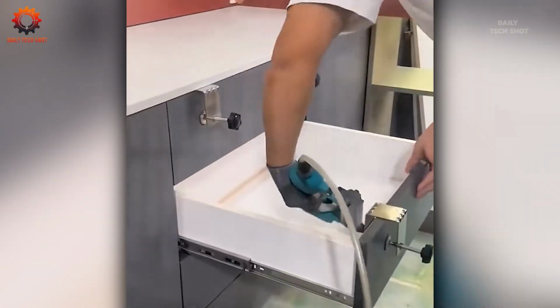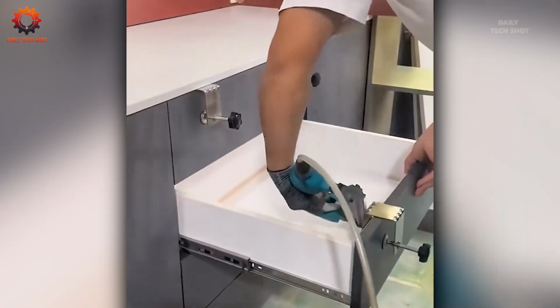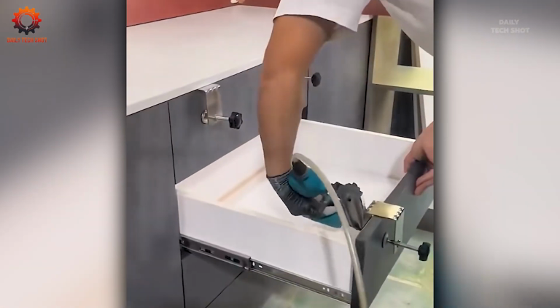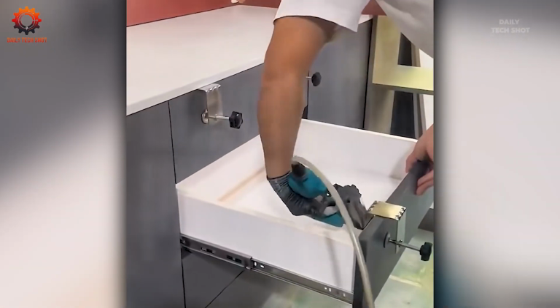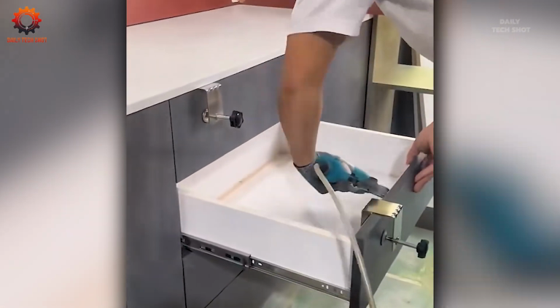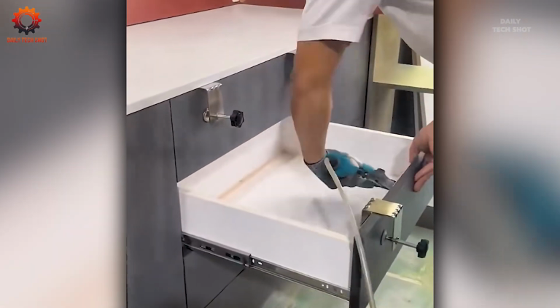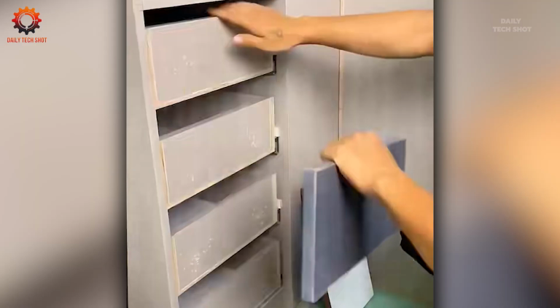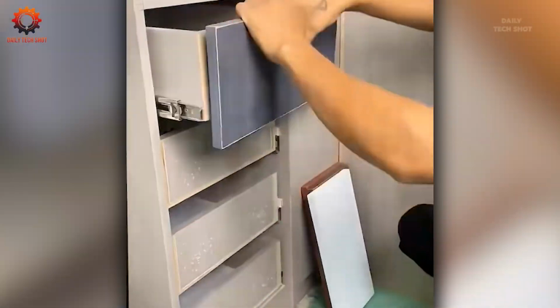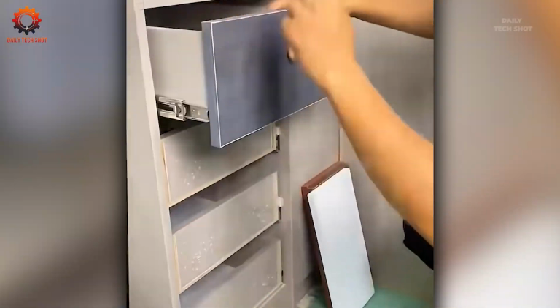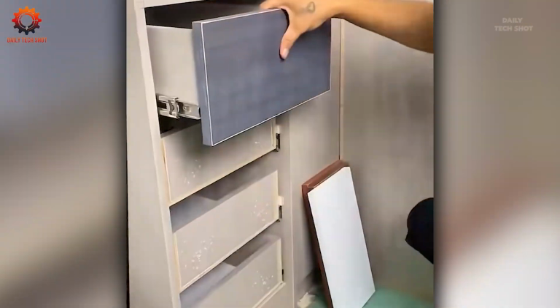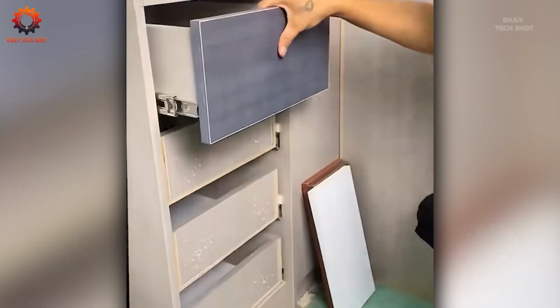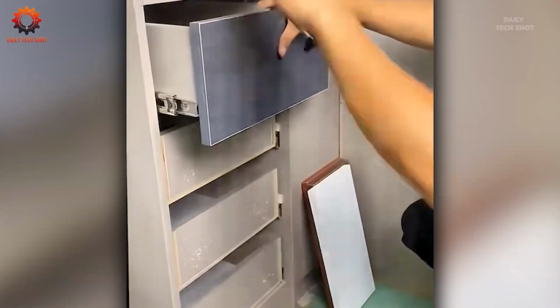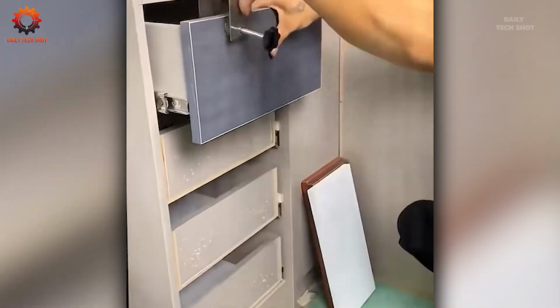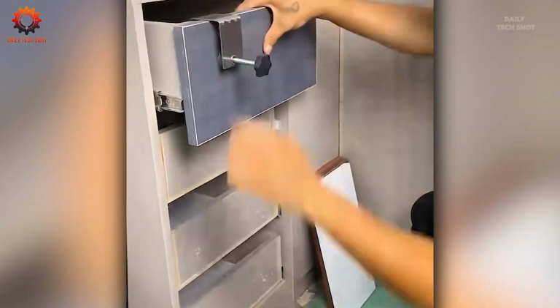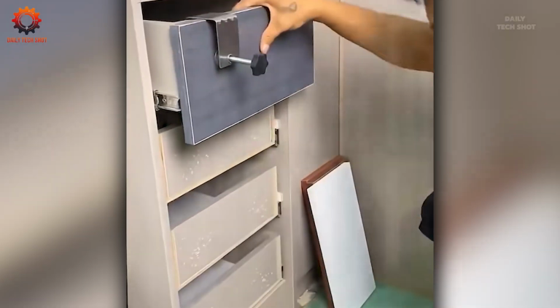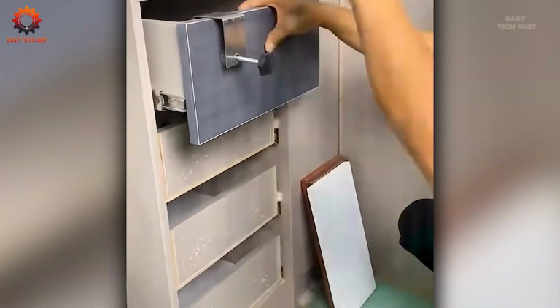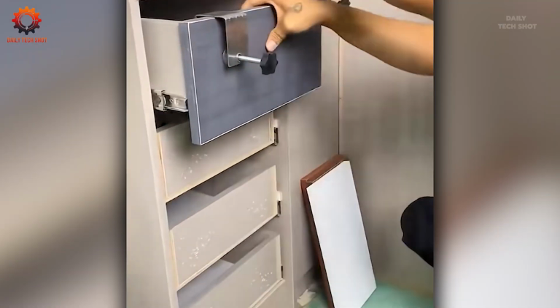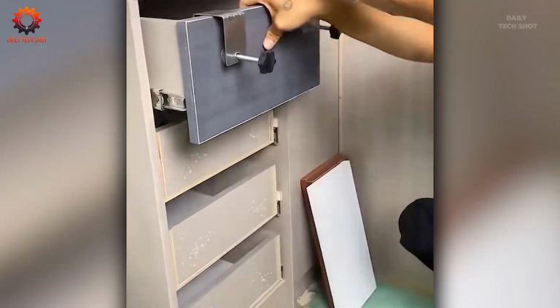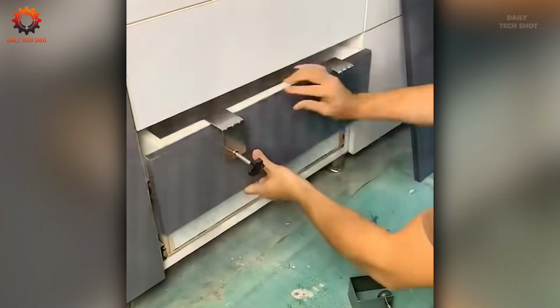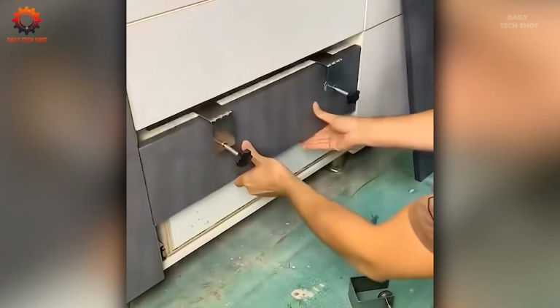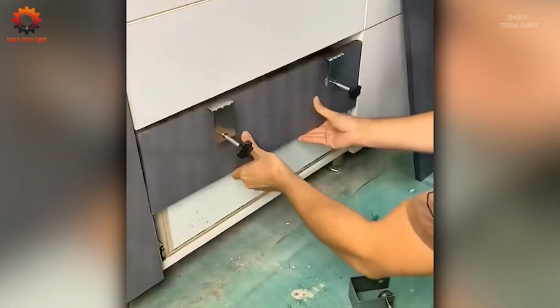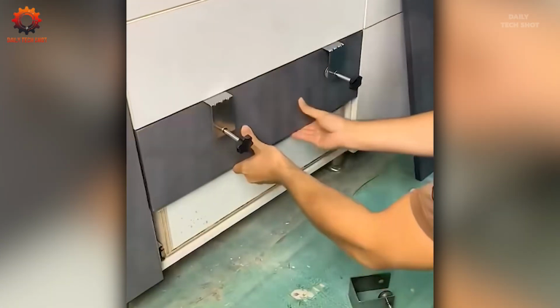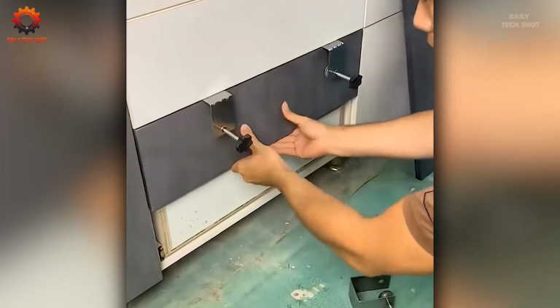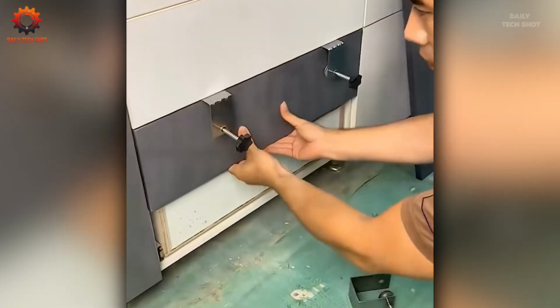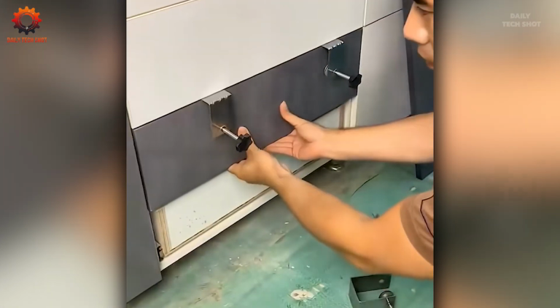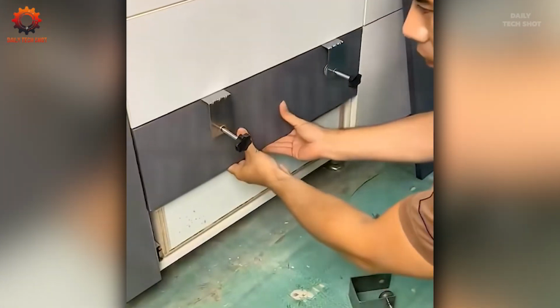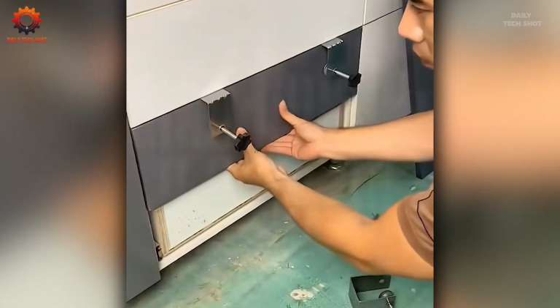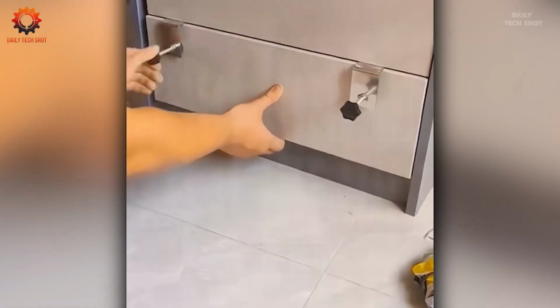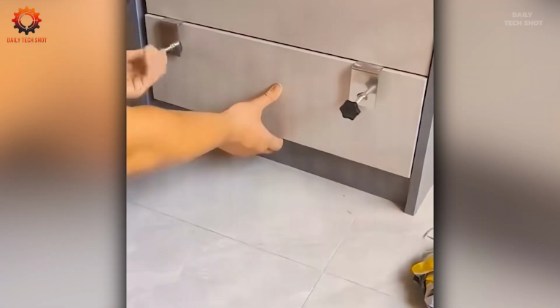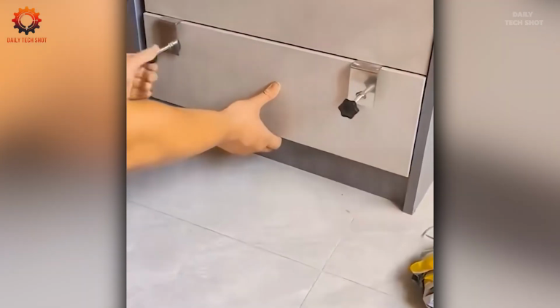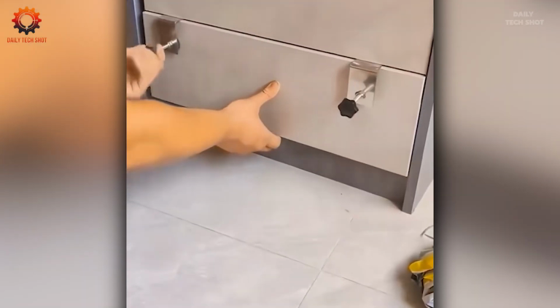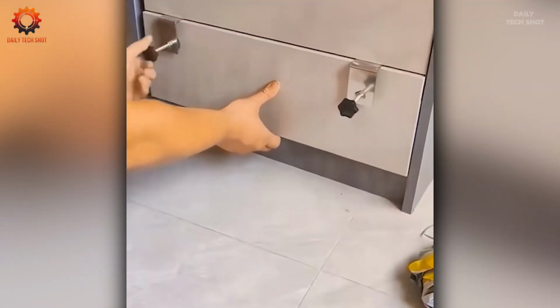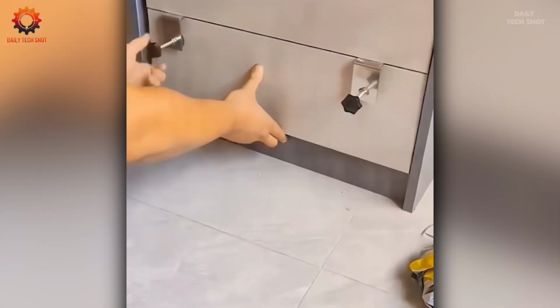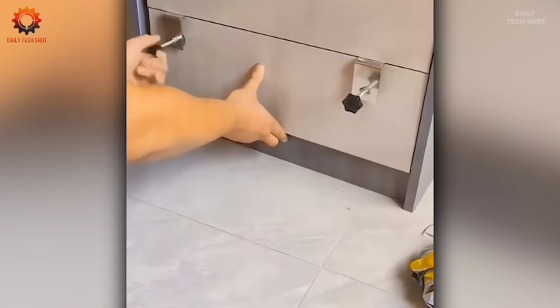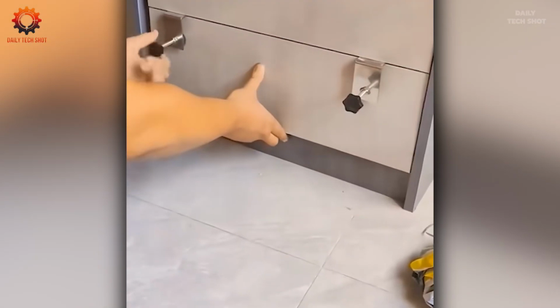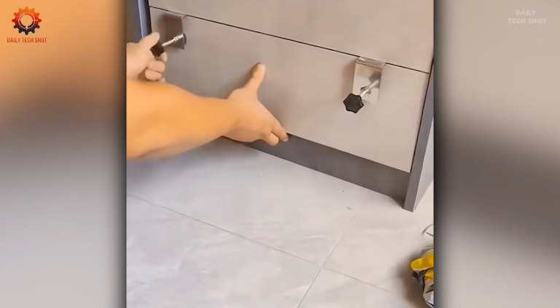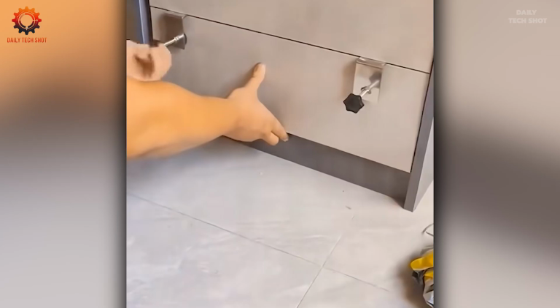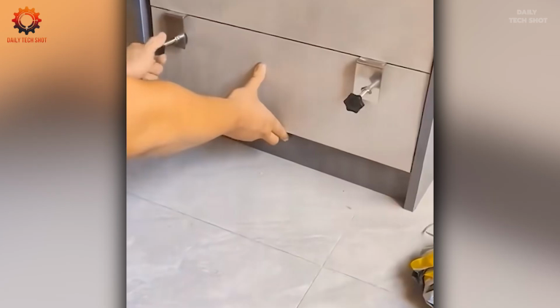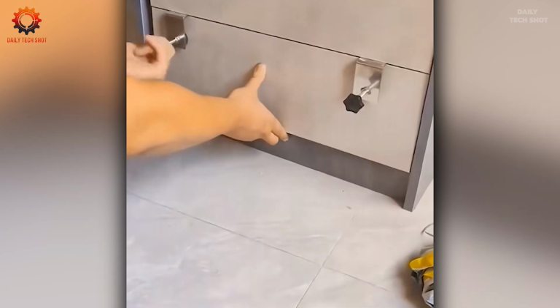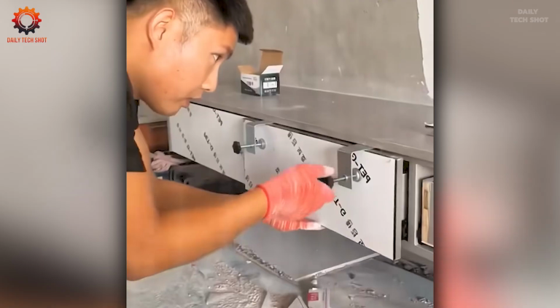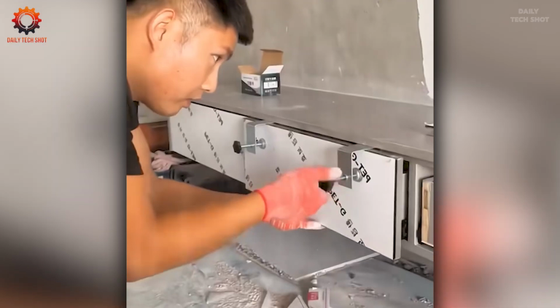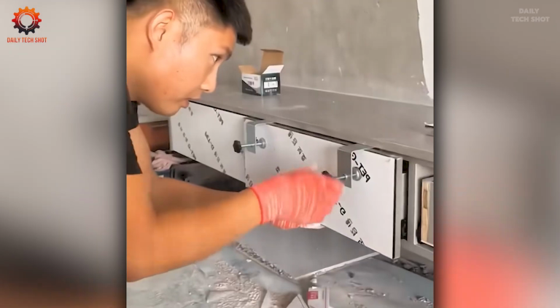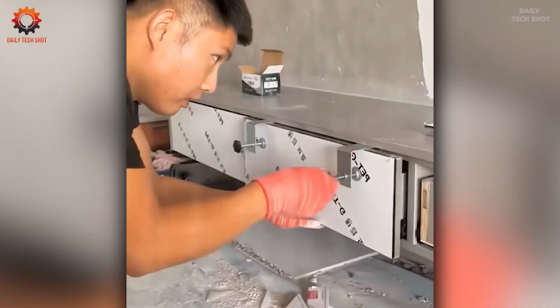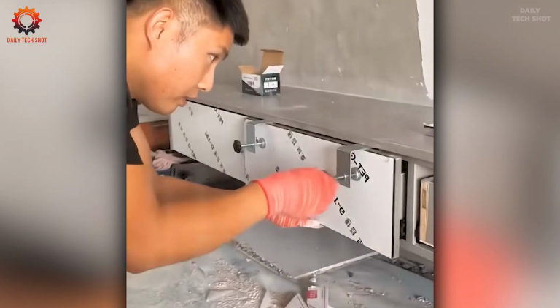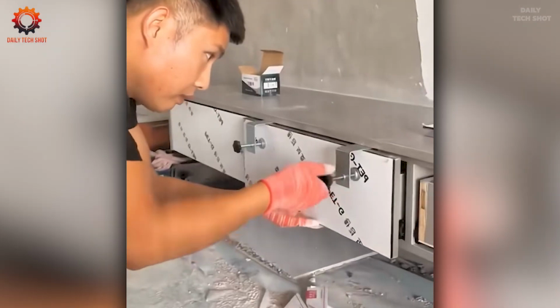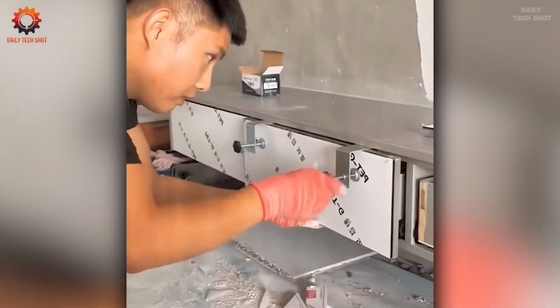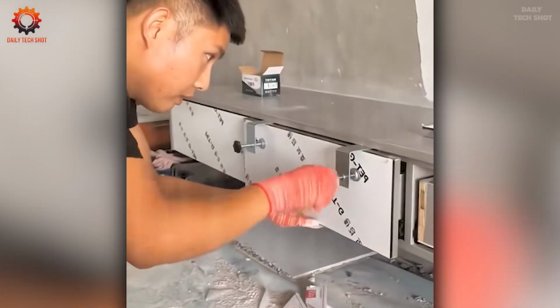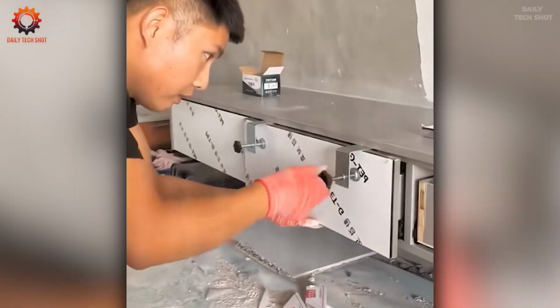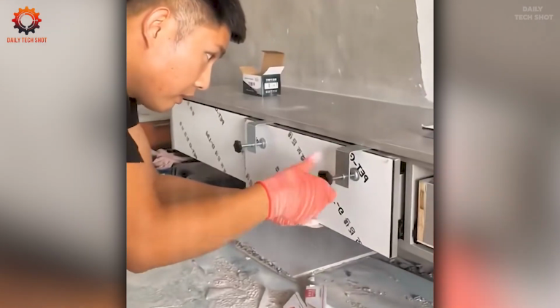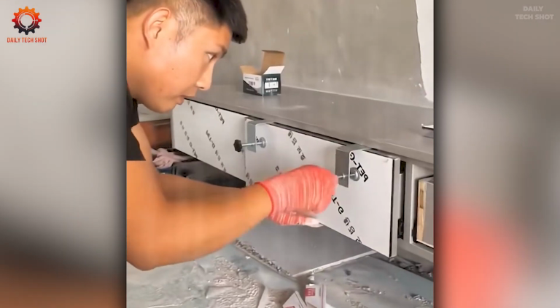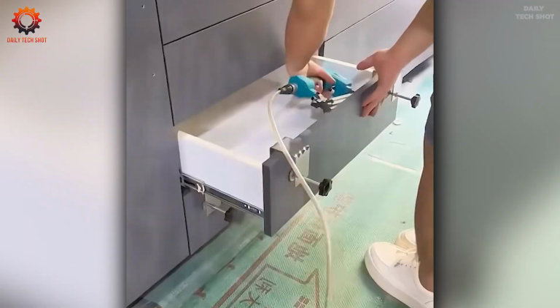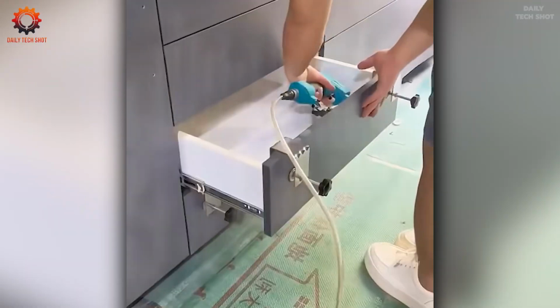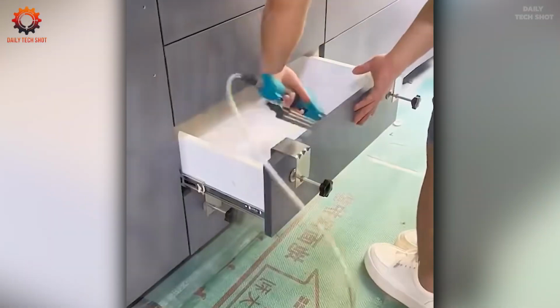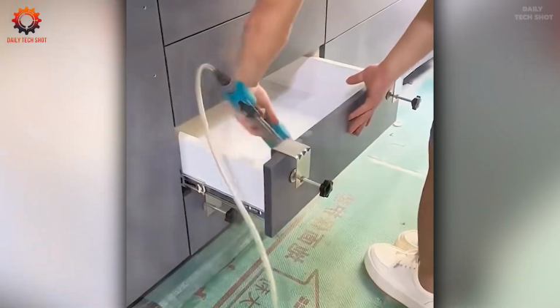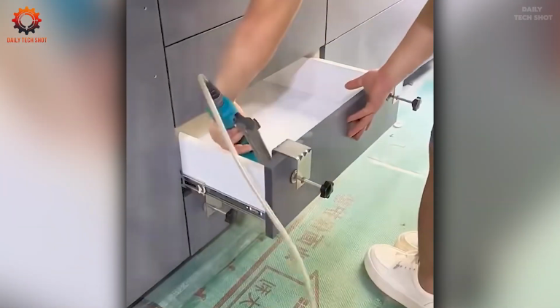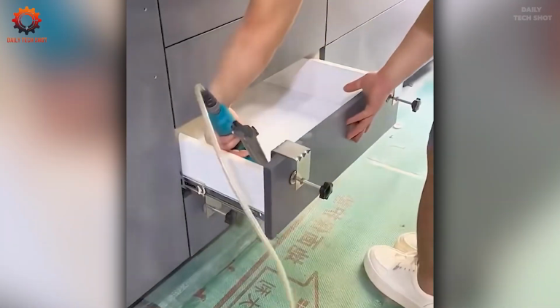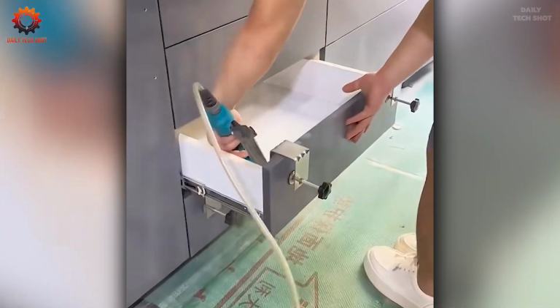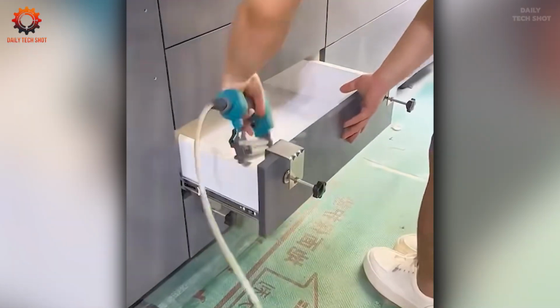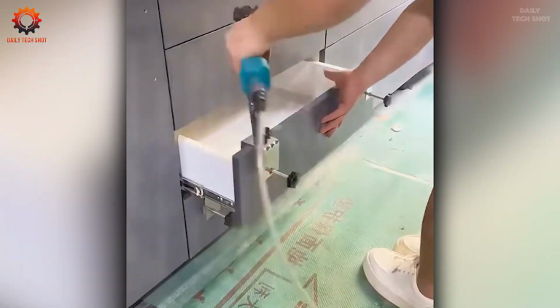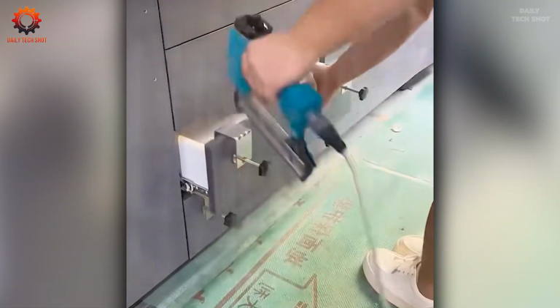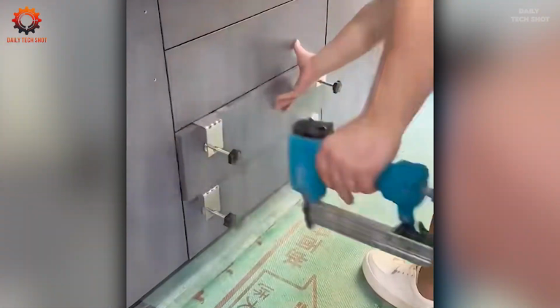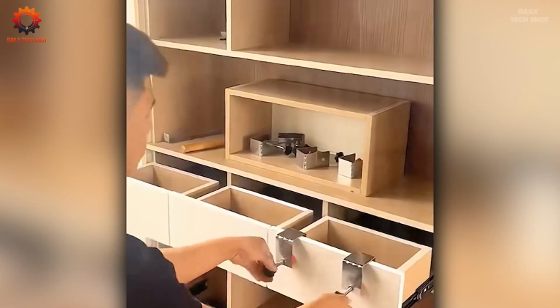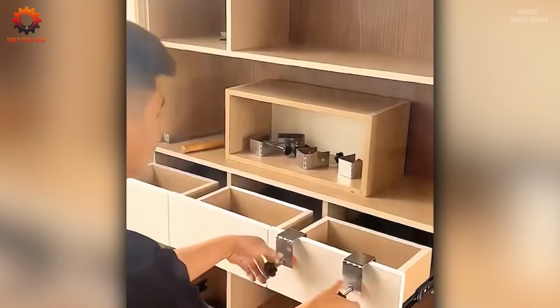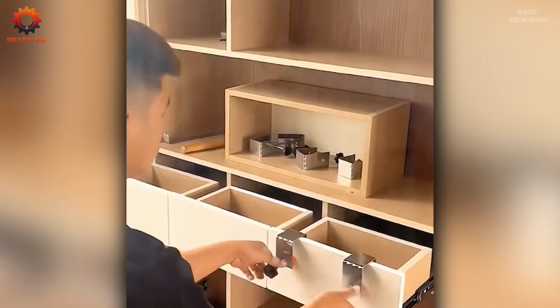Need to assemble furniture in a flash? No worries — these simple life-saving hacks will make the process fast and easy.